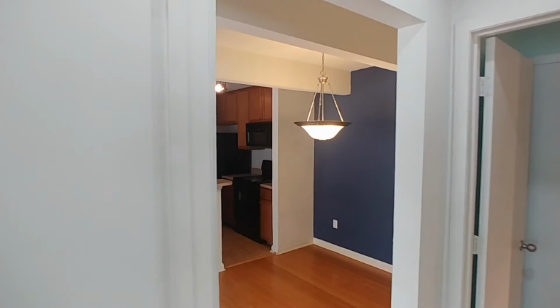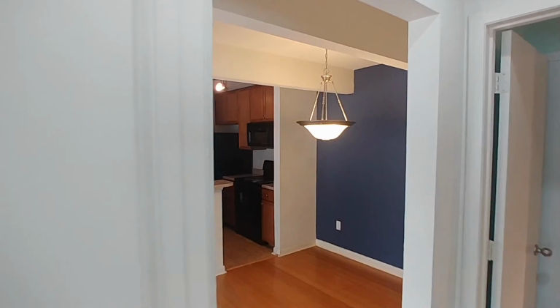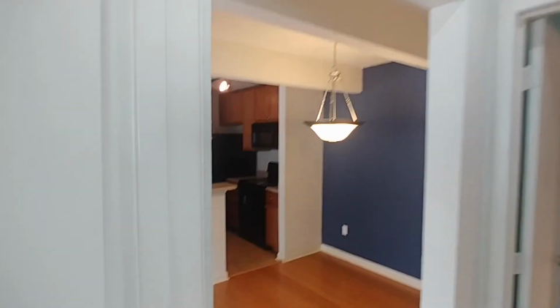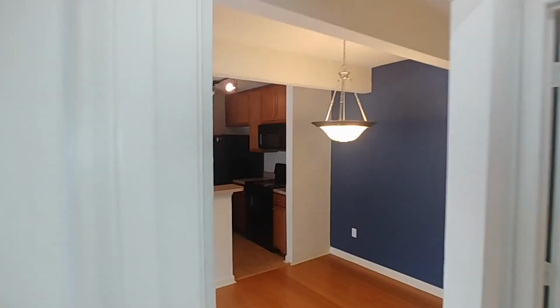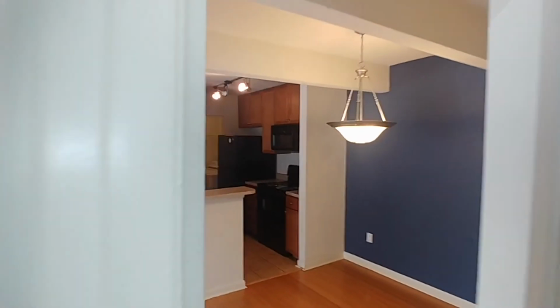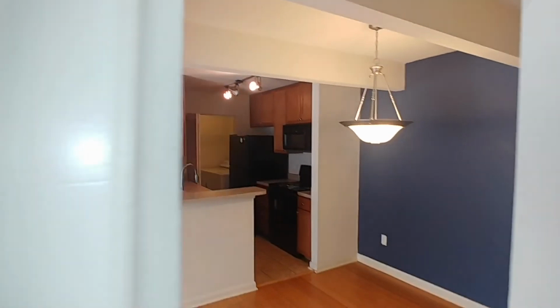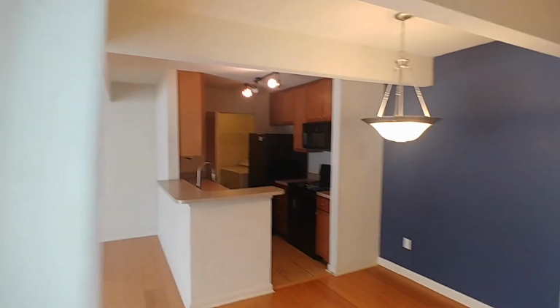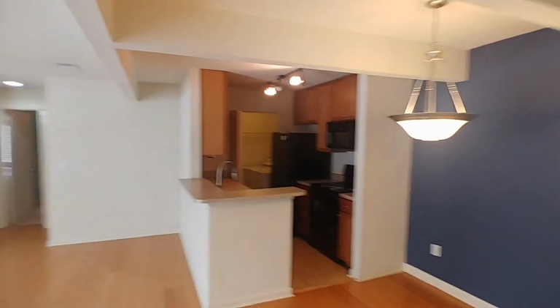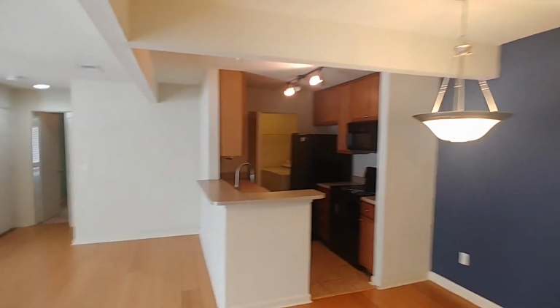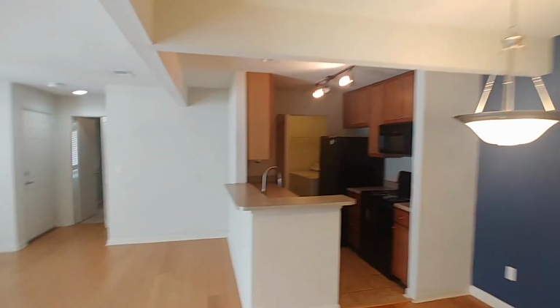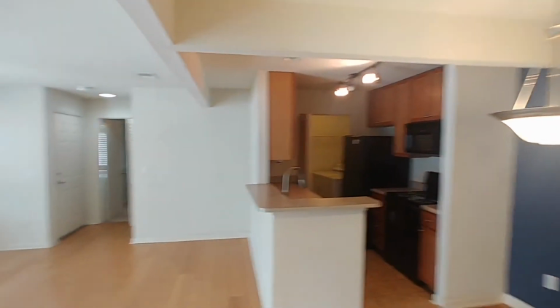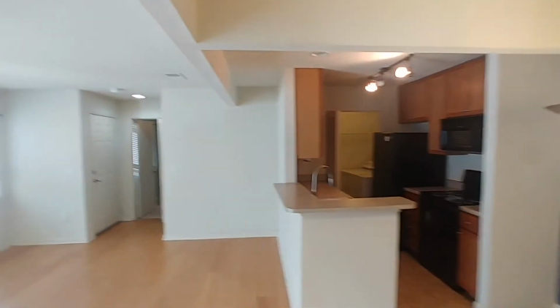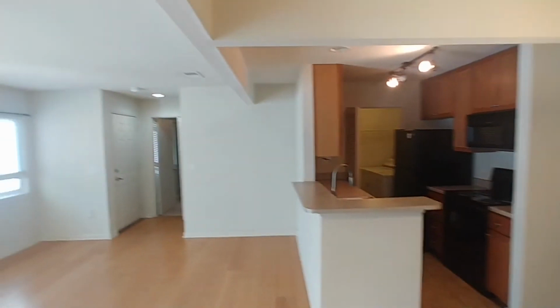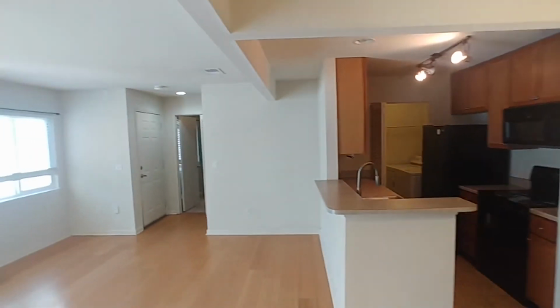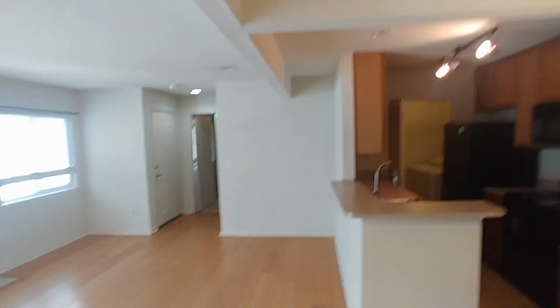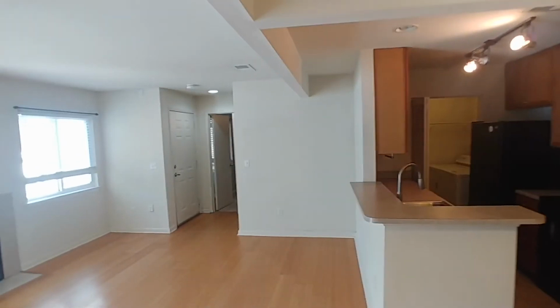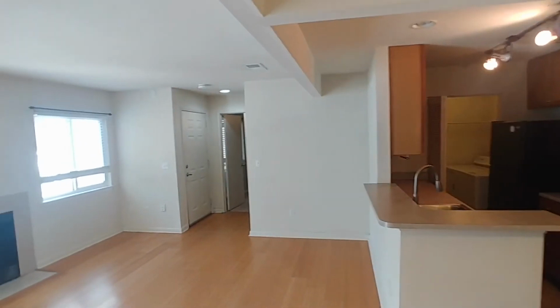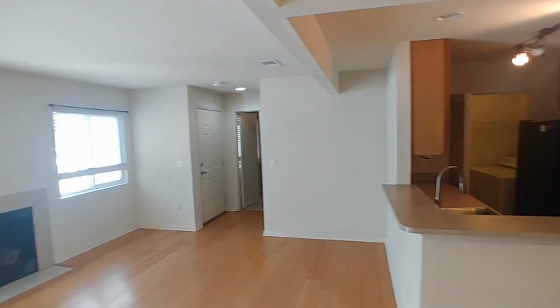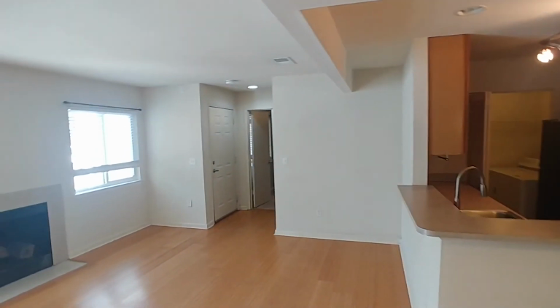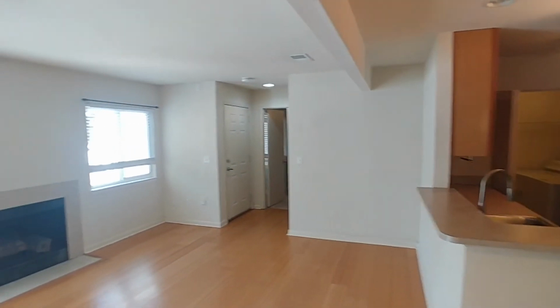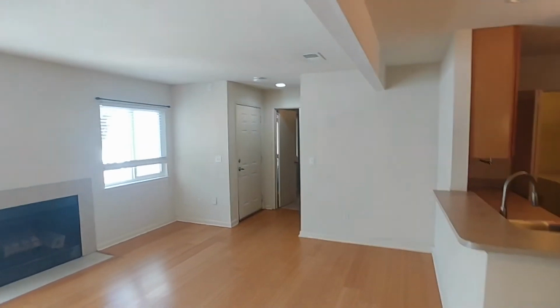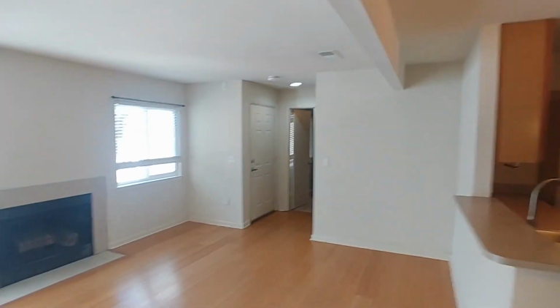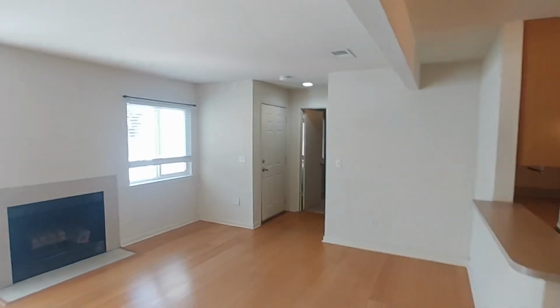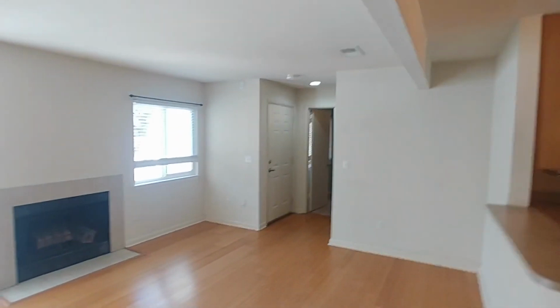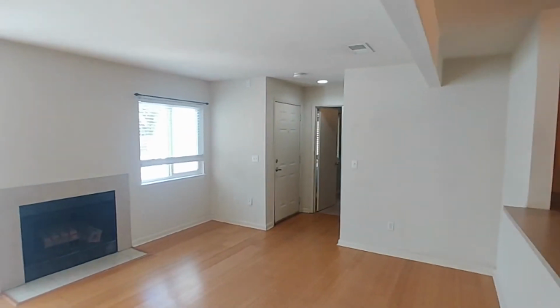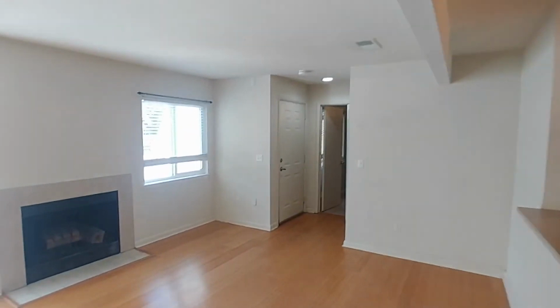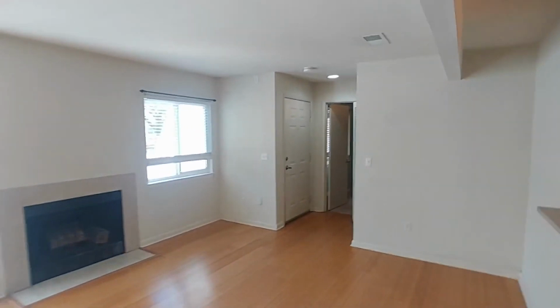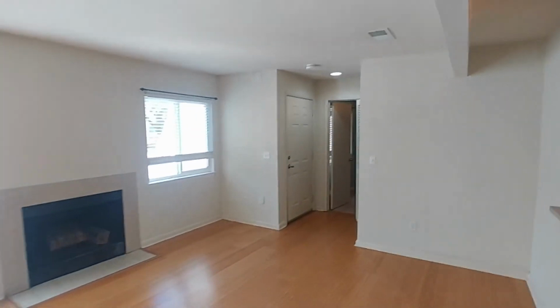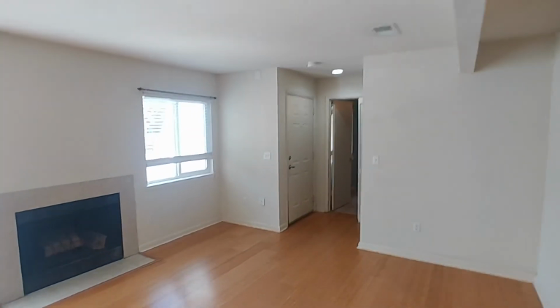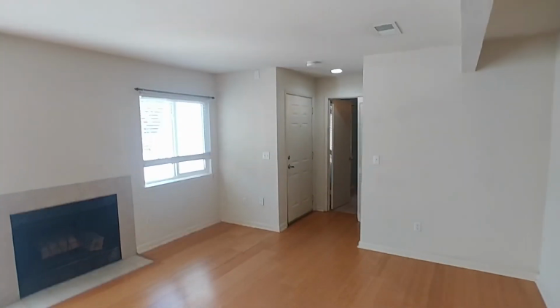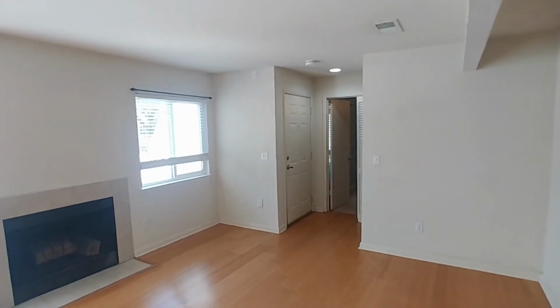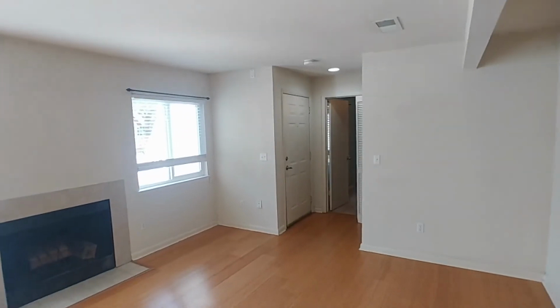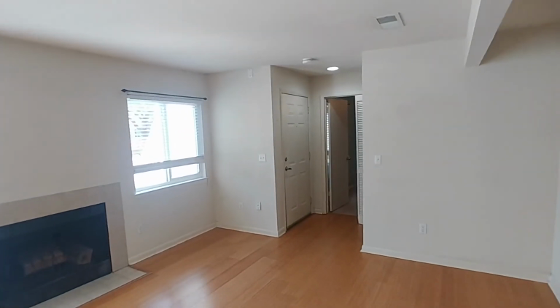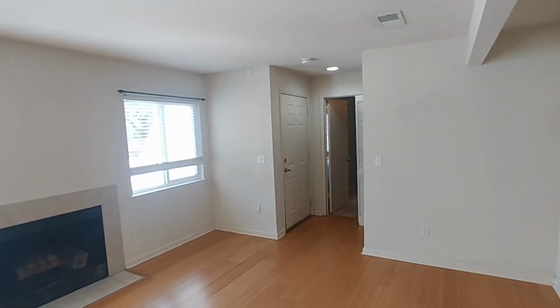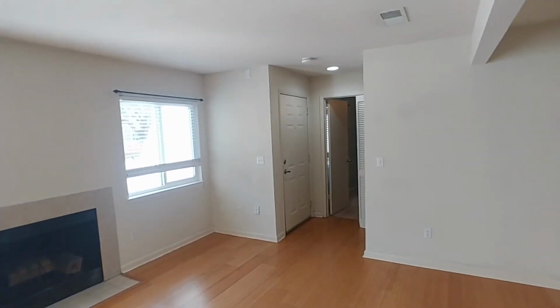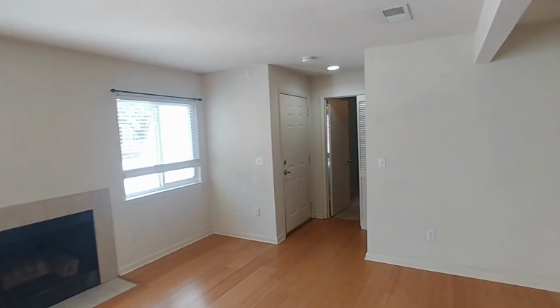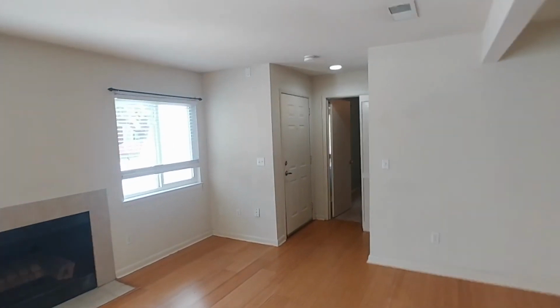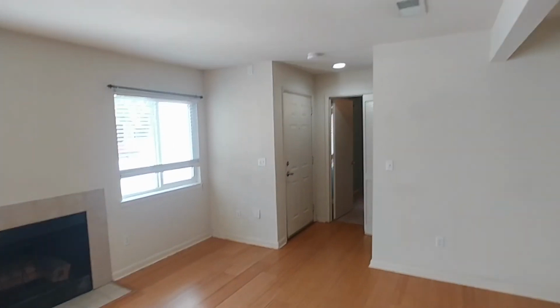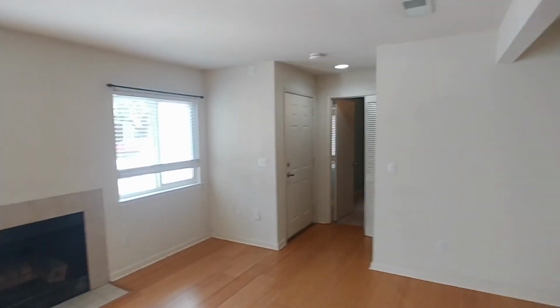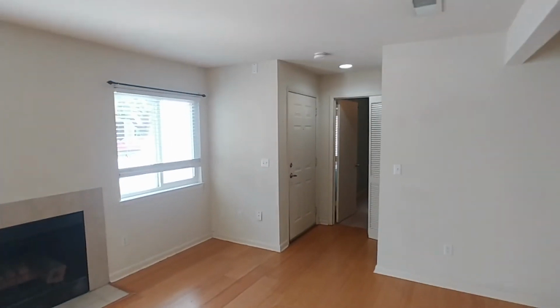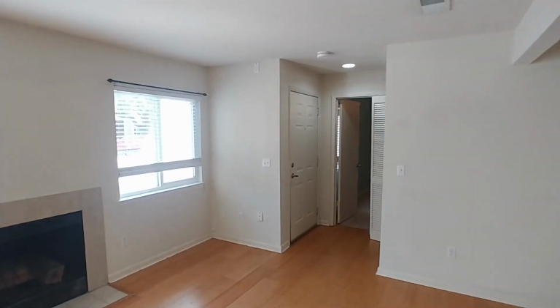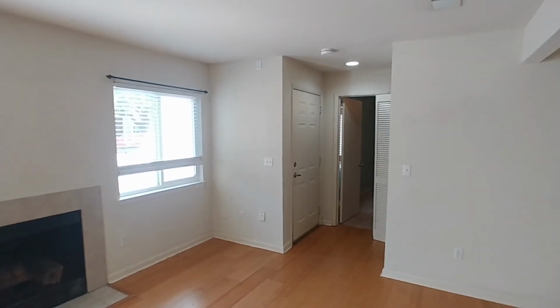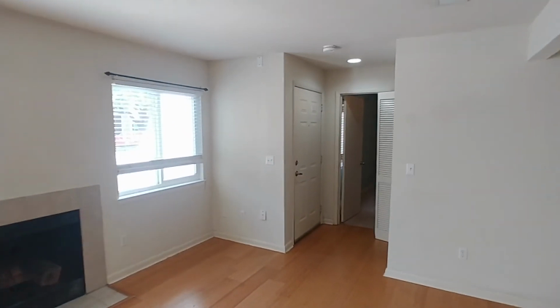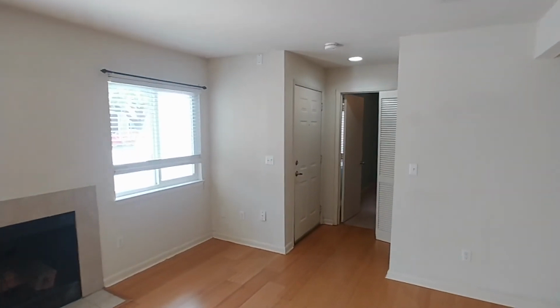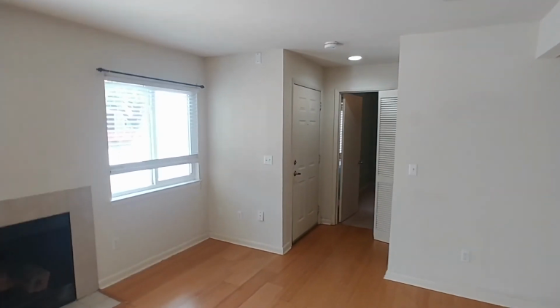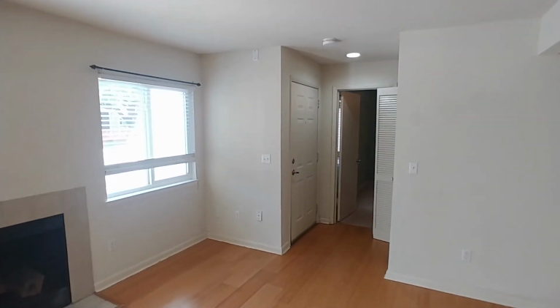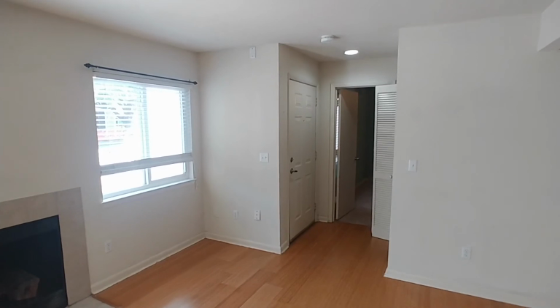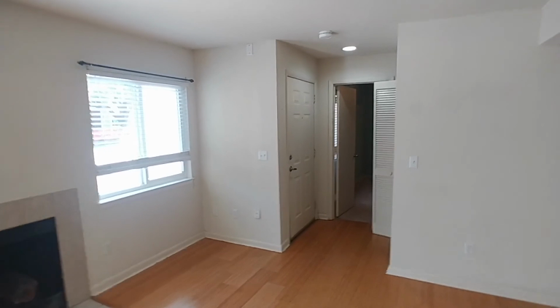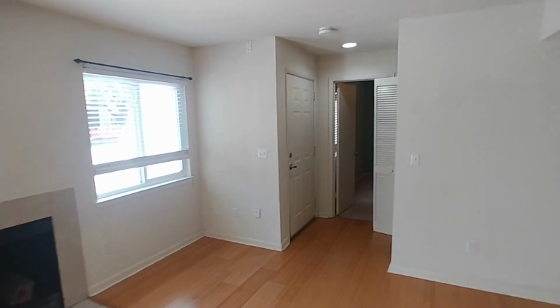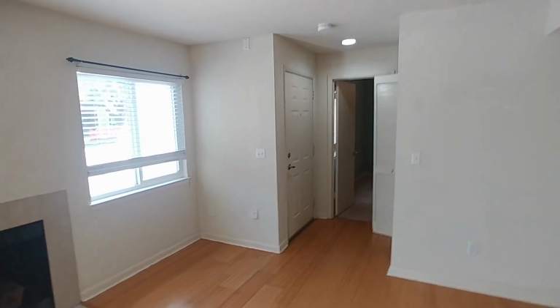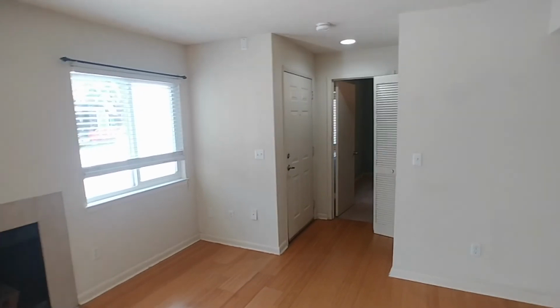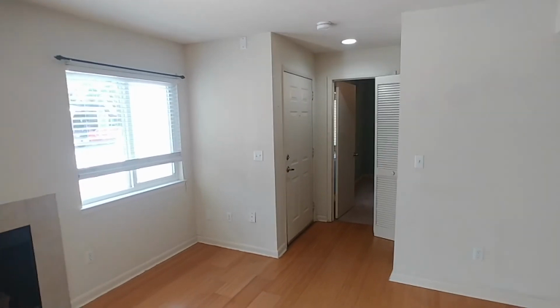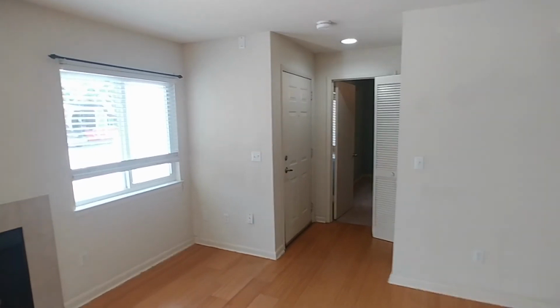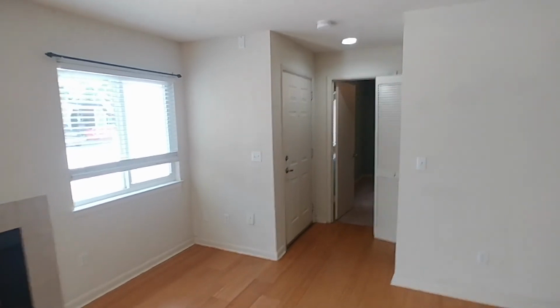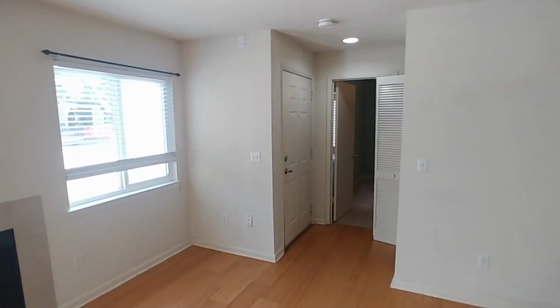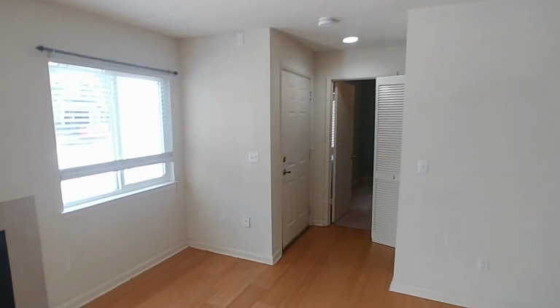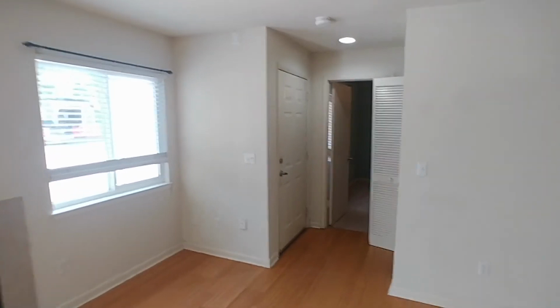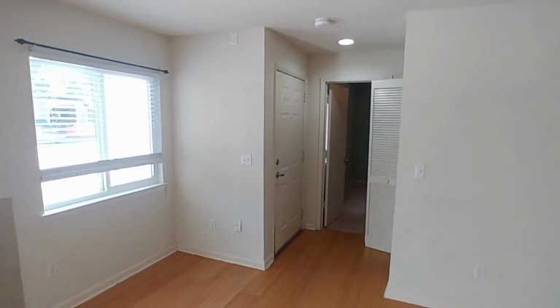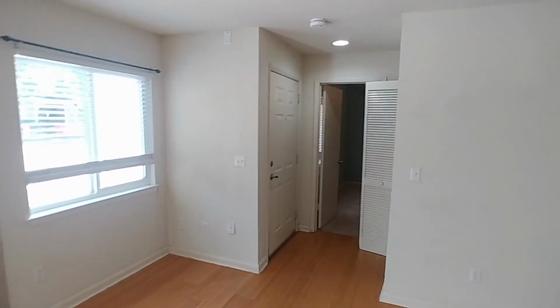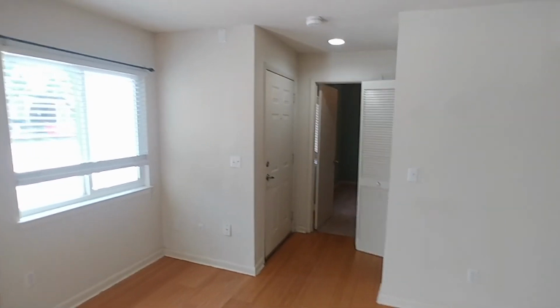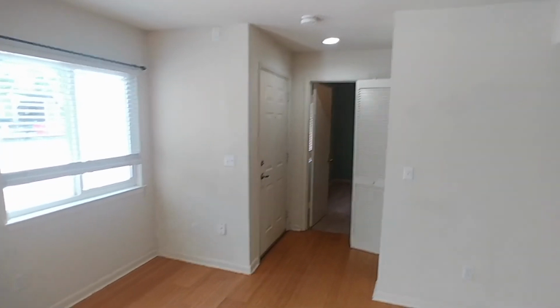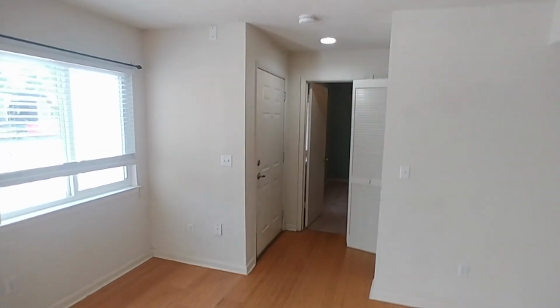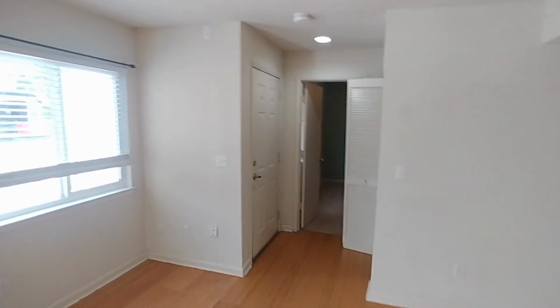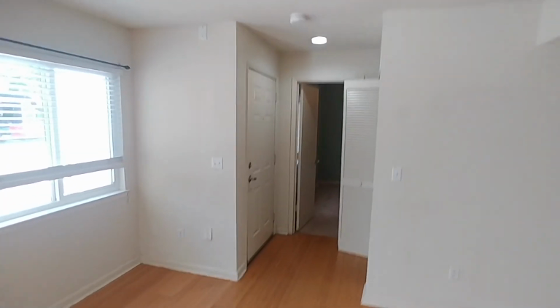And that's the overview of 265 Alexandria Drive, unit number 14. Thank you guys so much for watching.